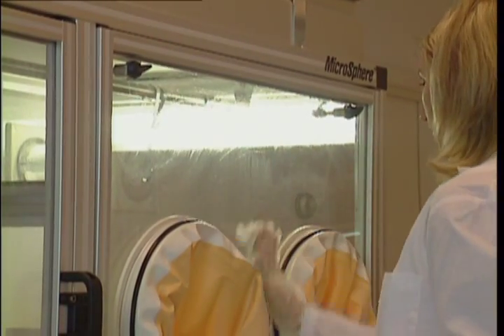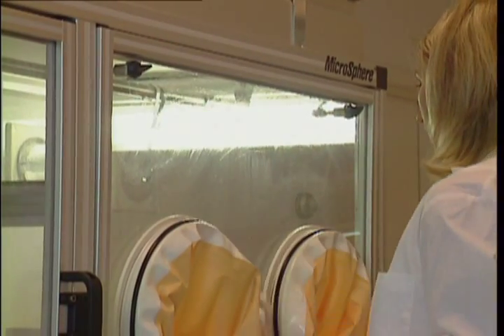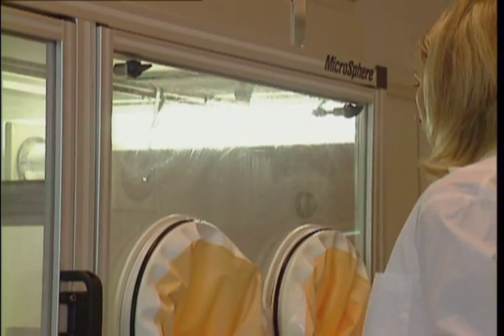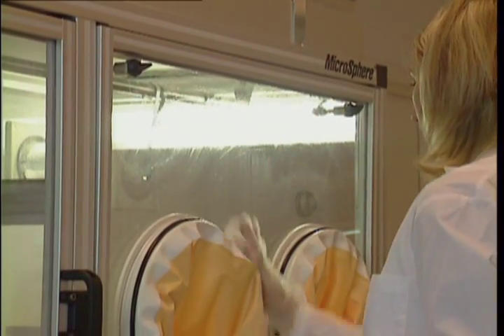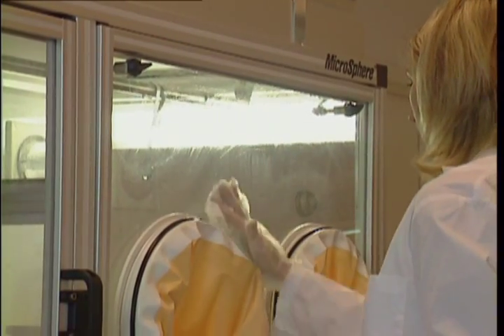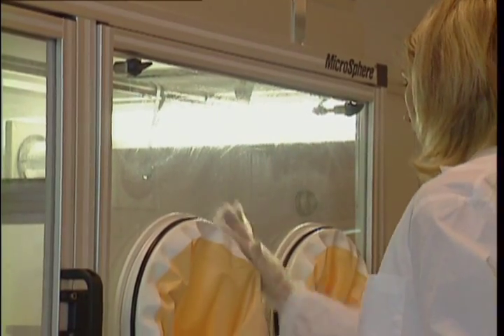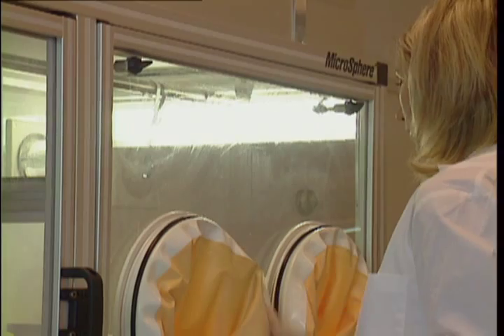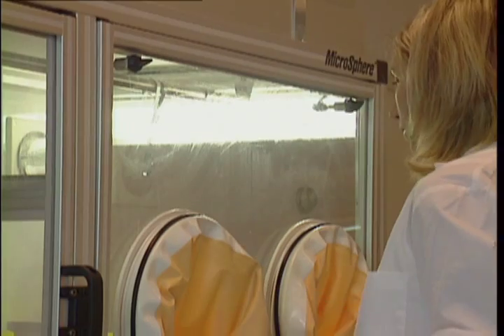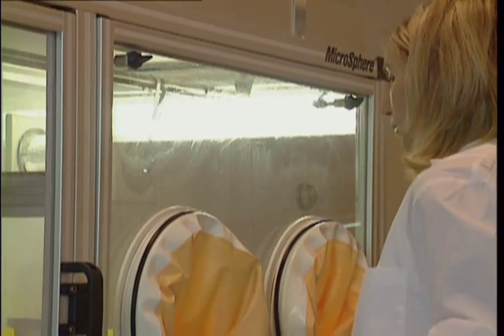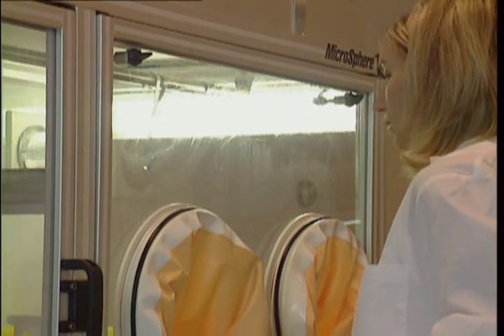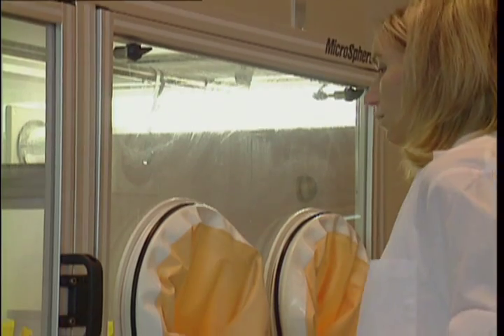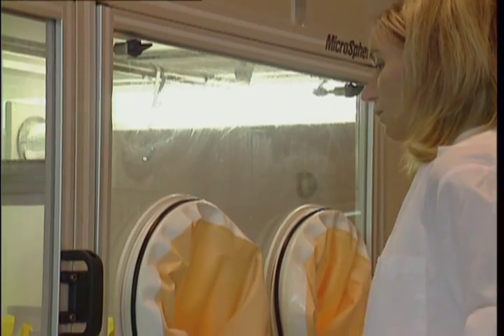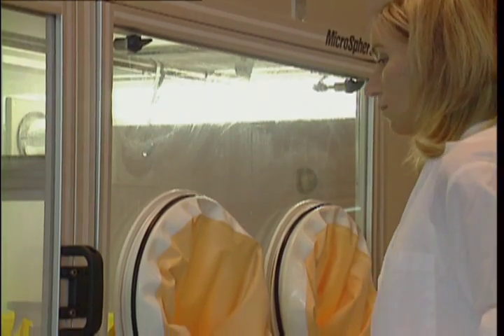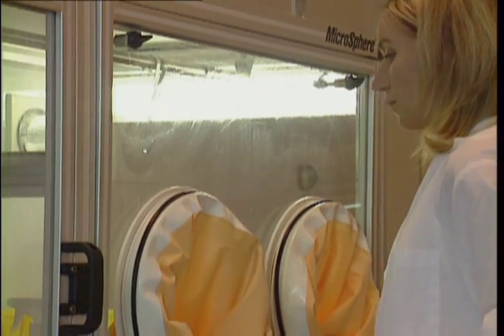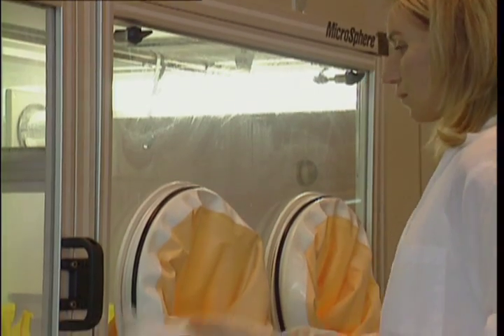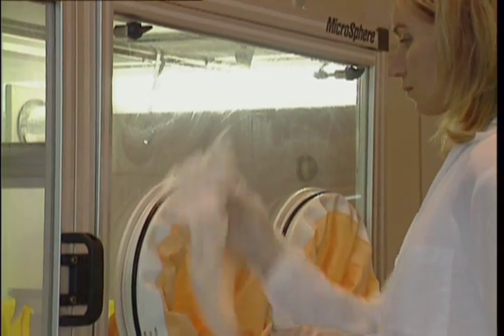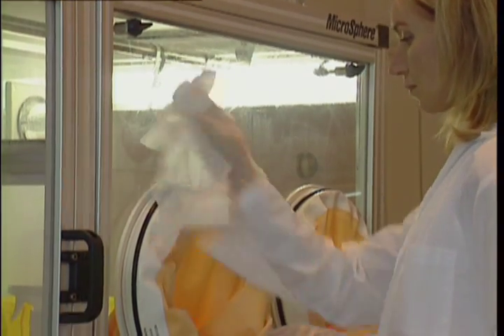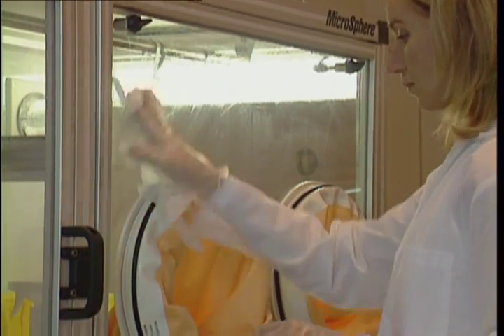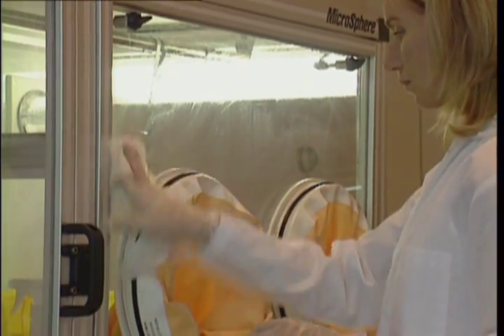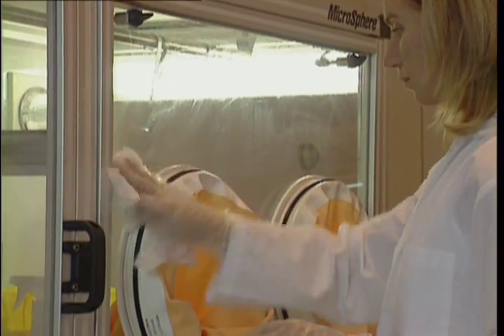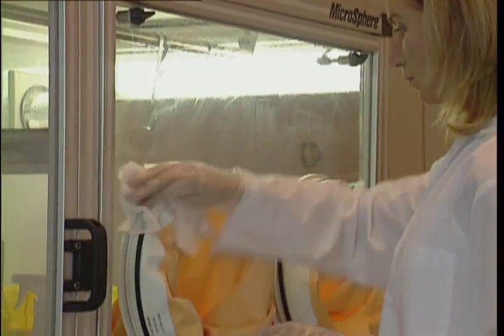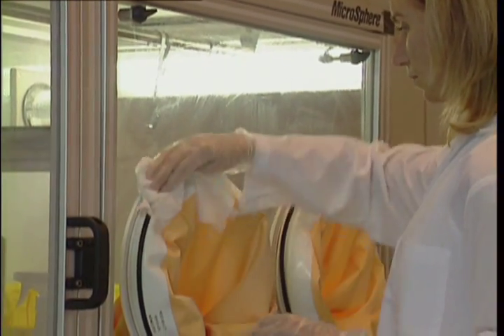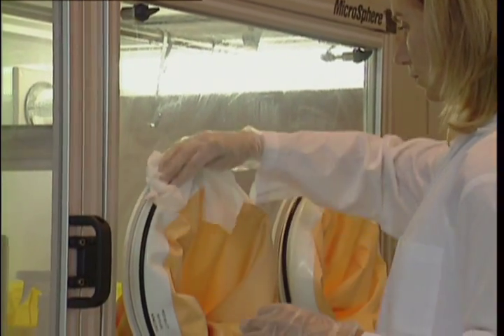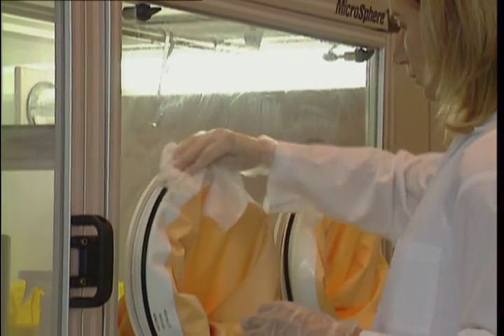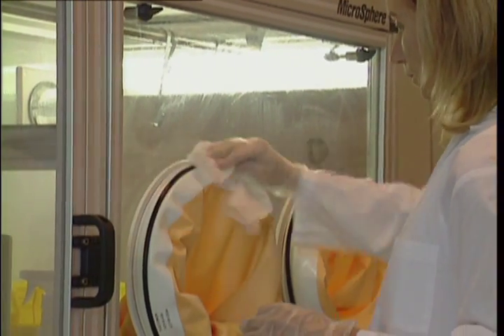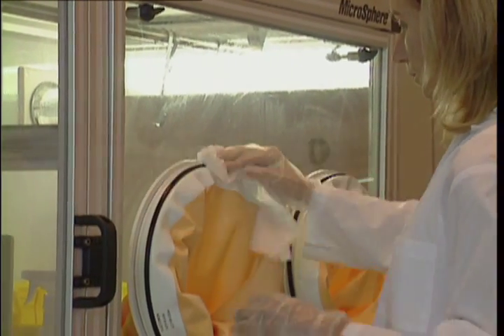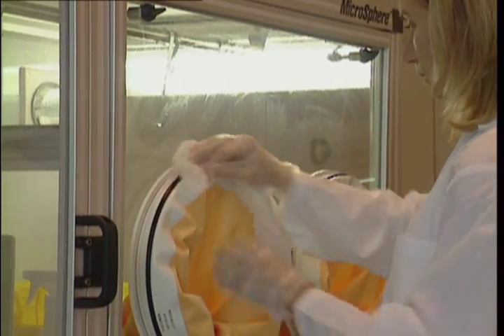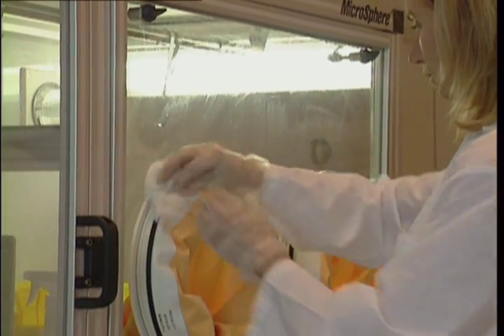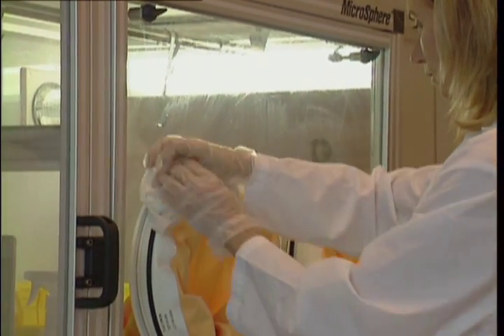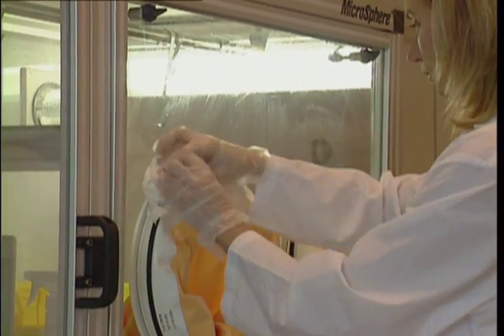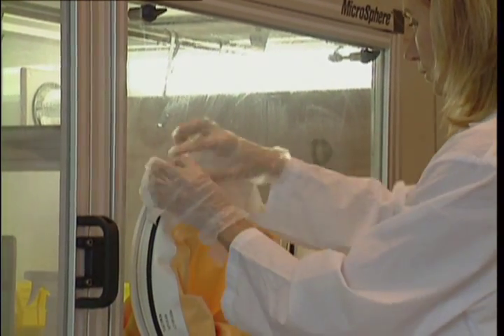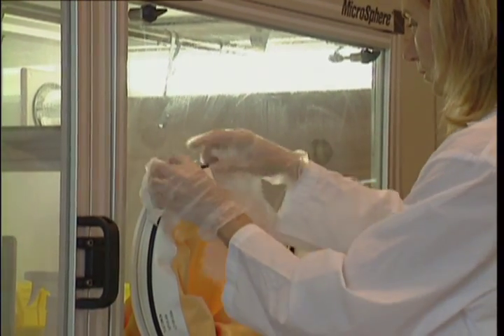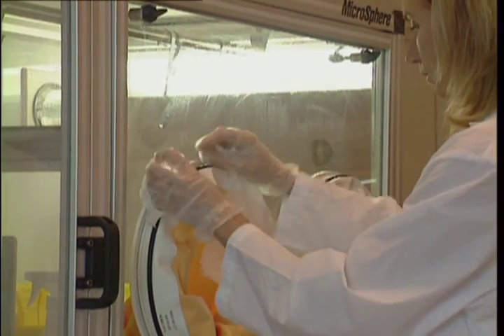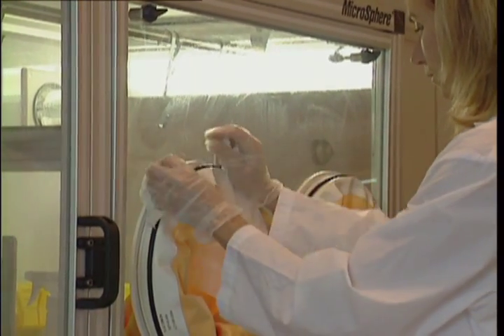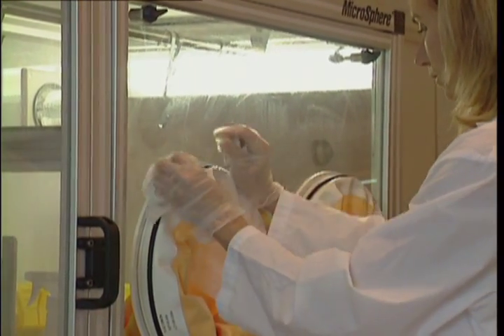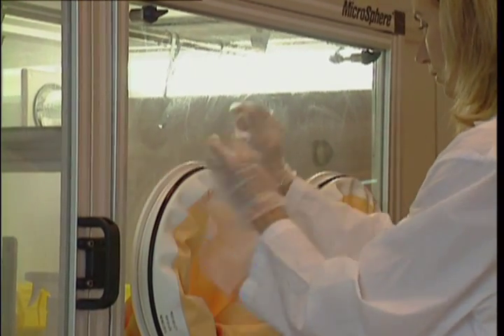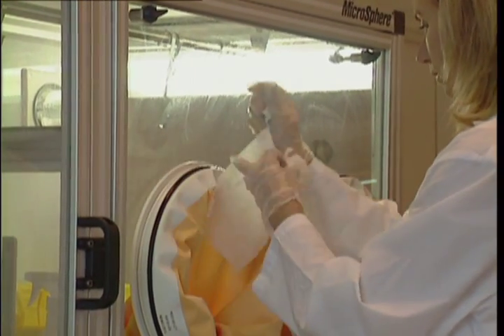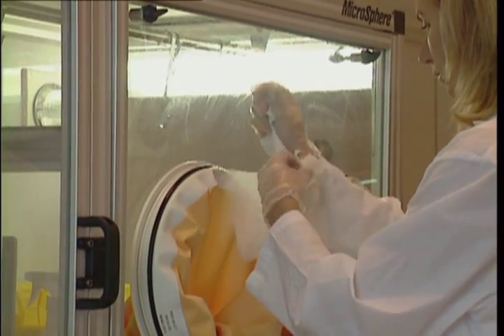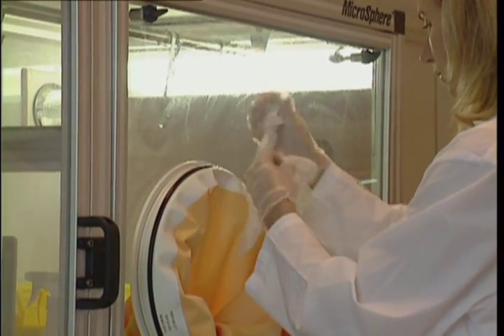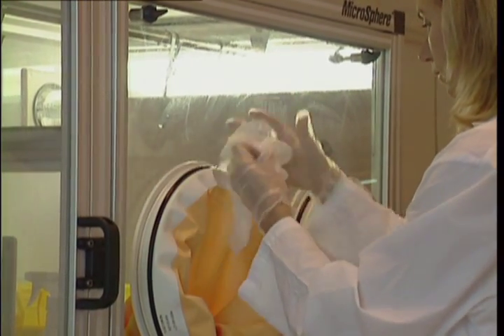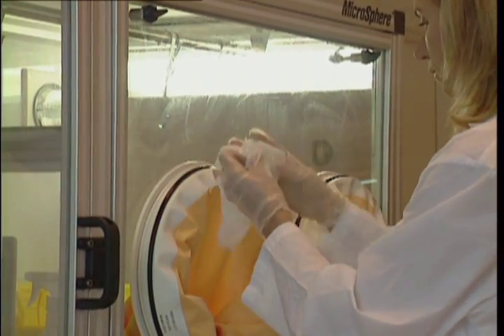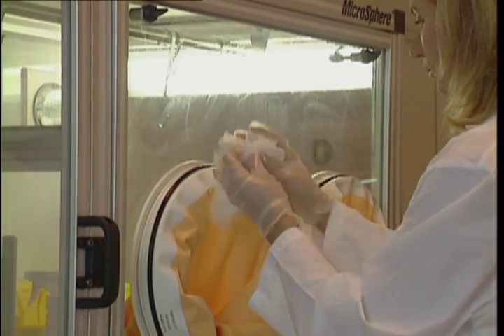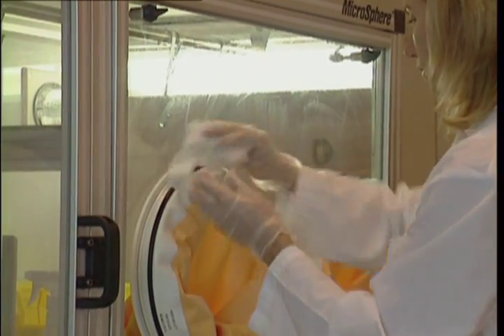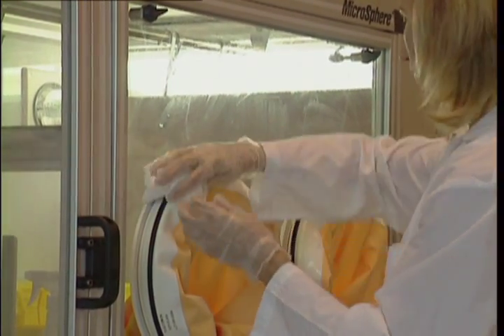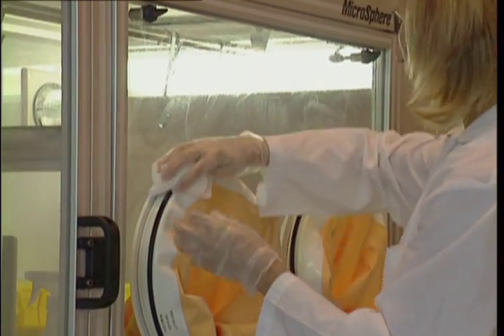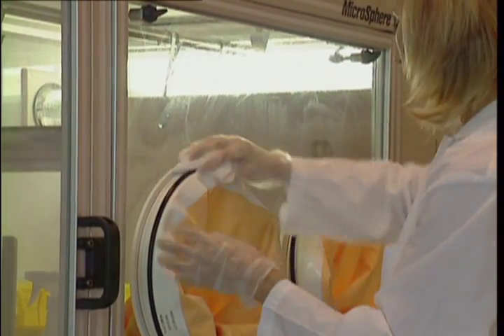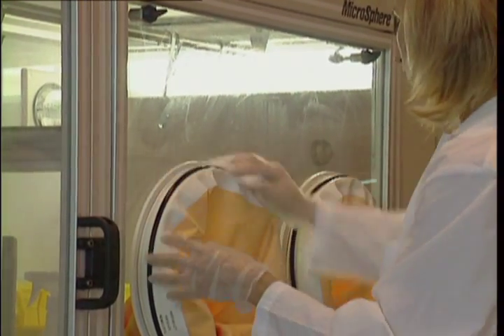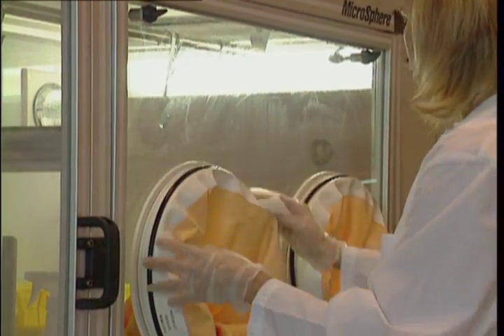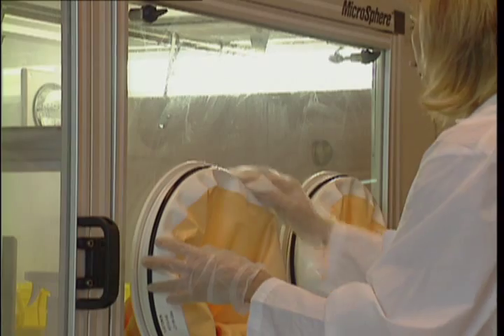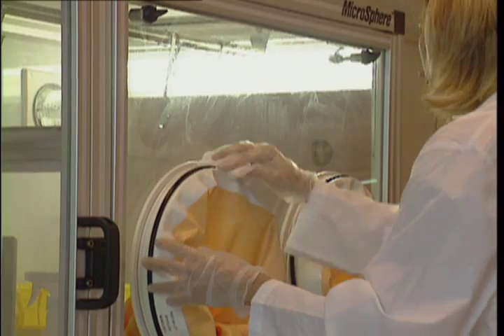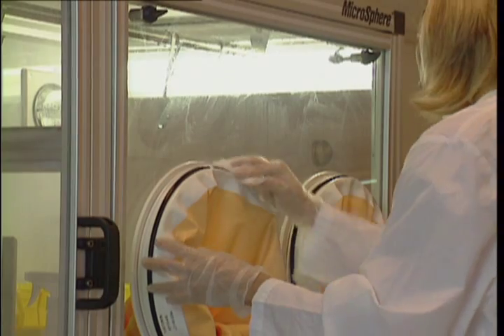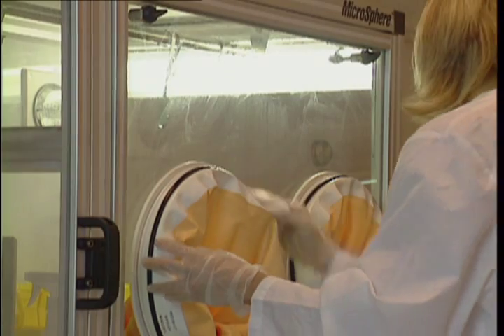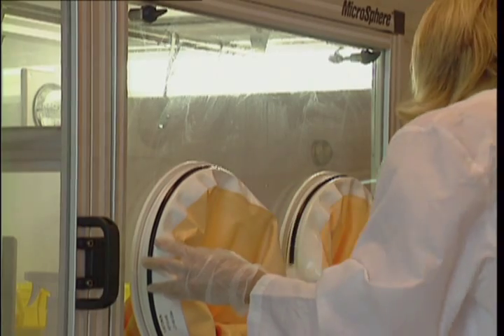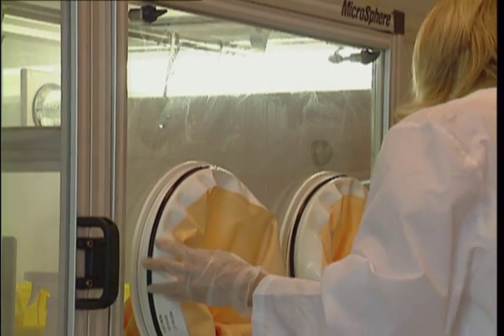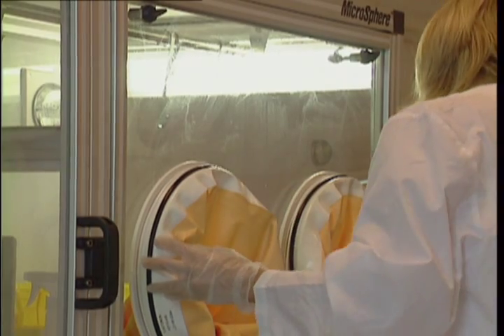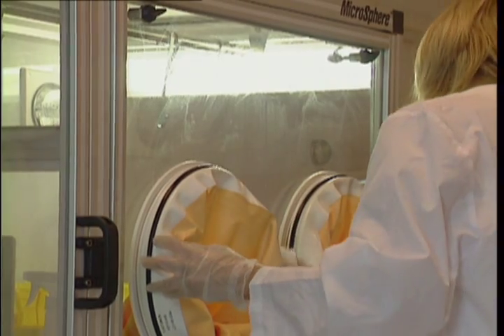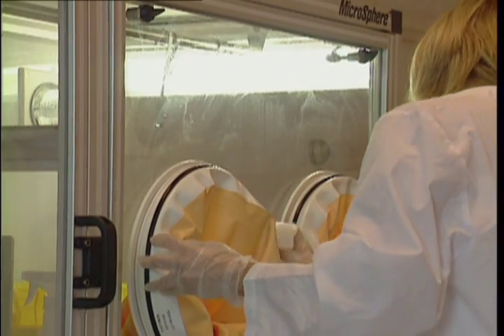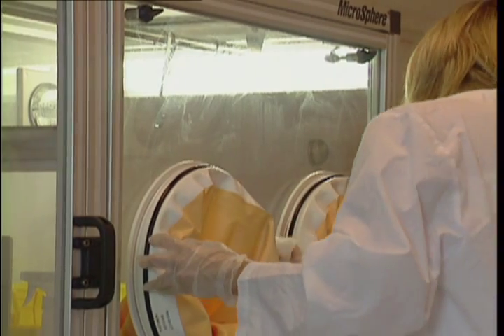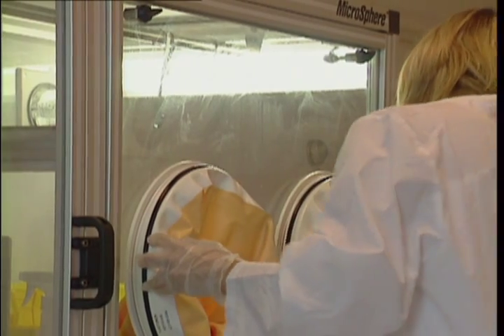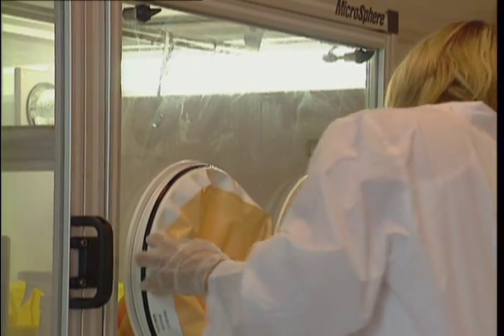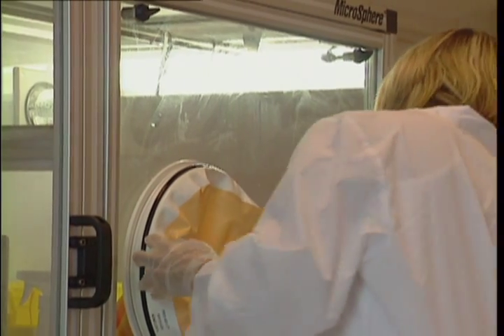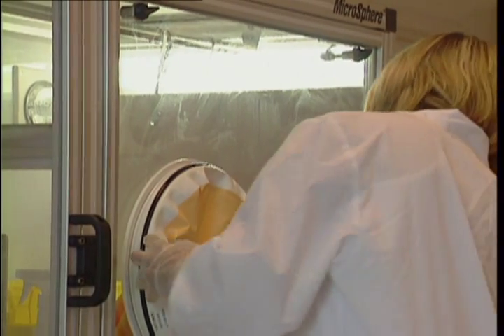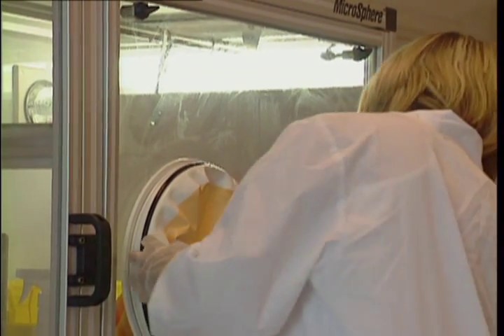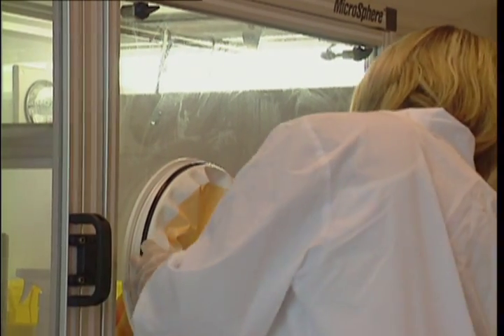Clean the external surface of the front glove port window. Upon cleaning, decontaminate the unit.